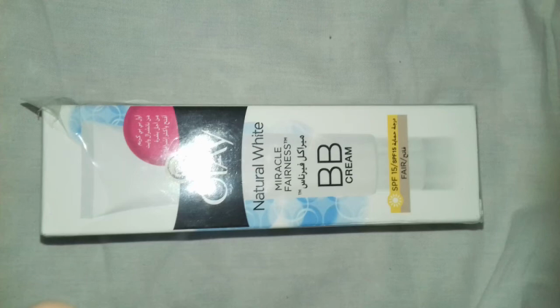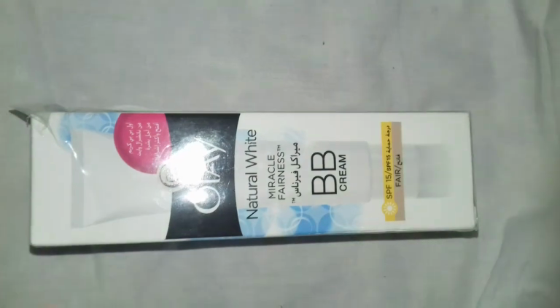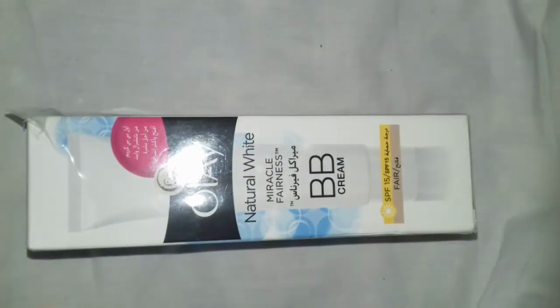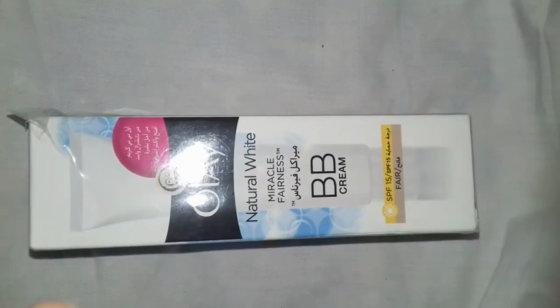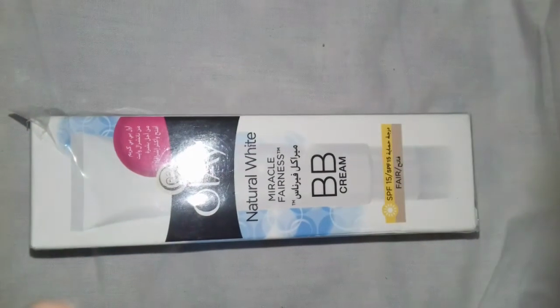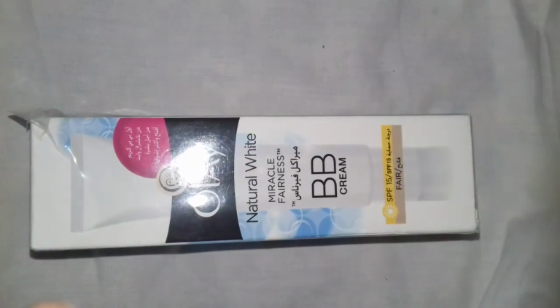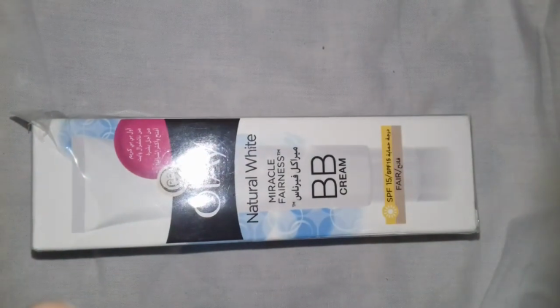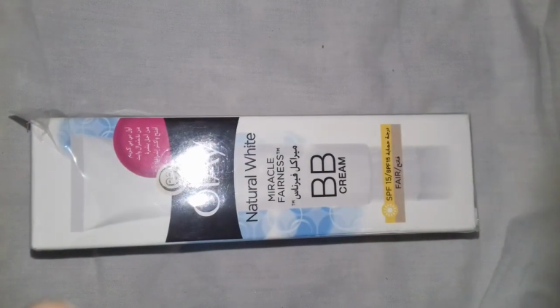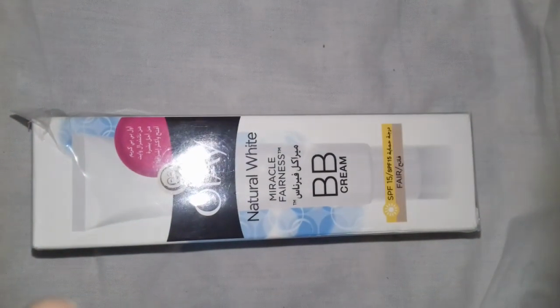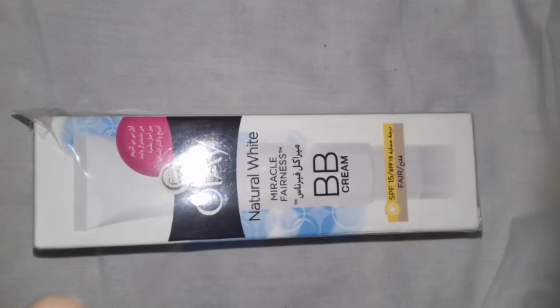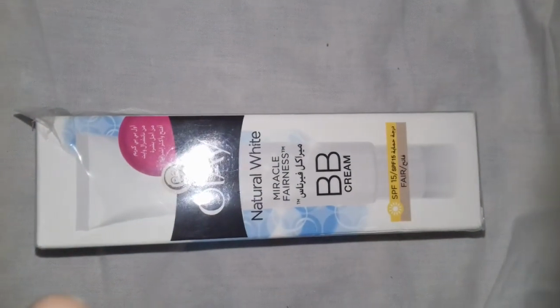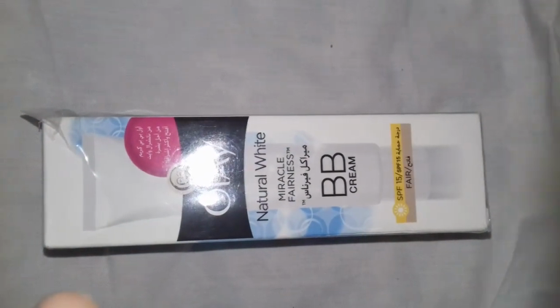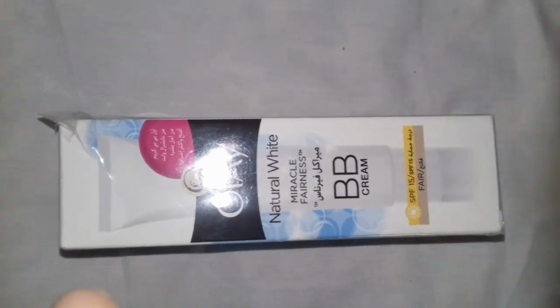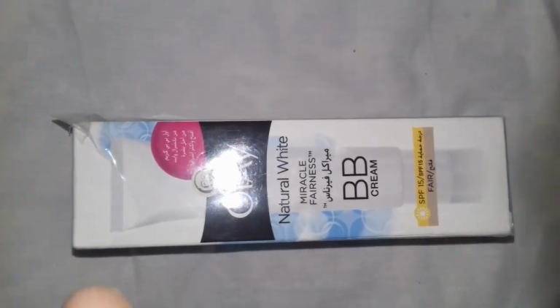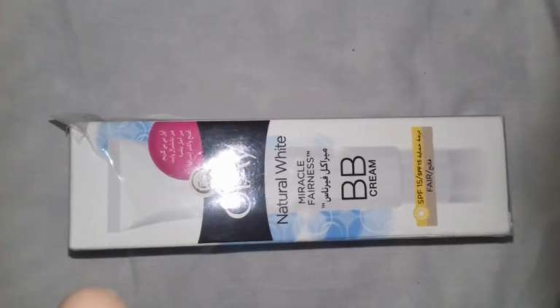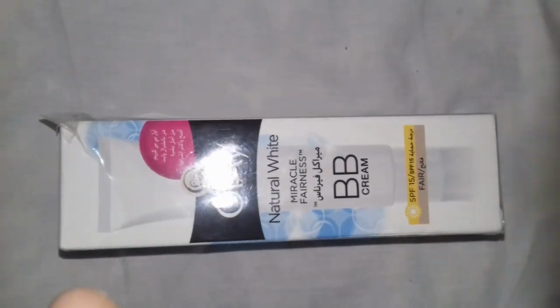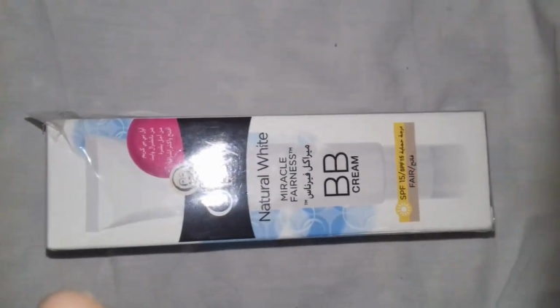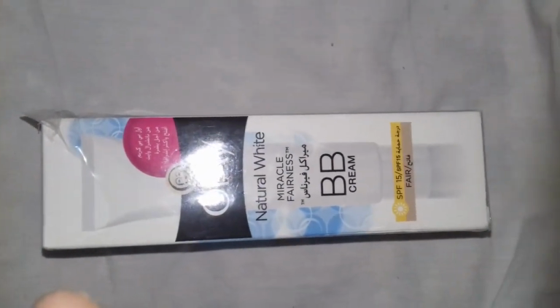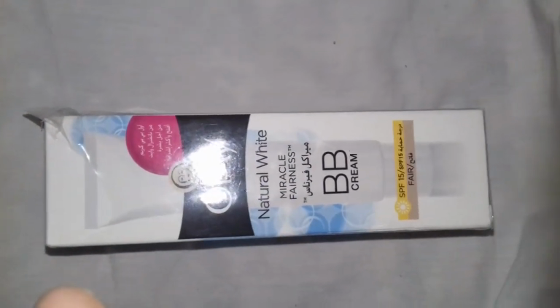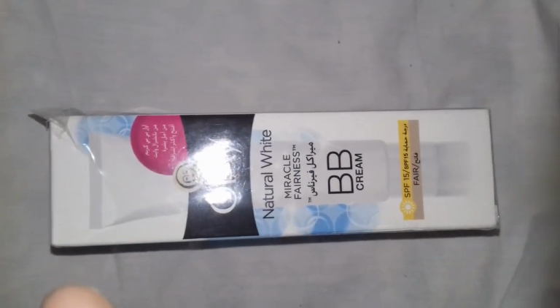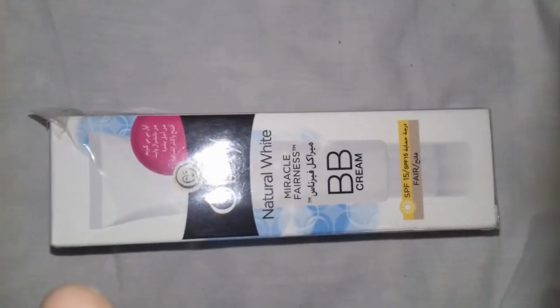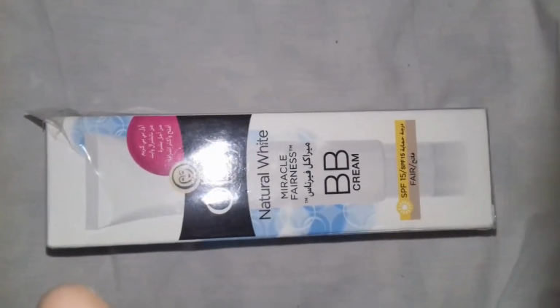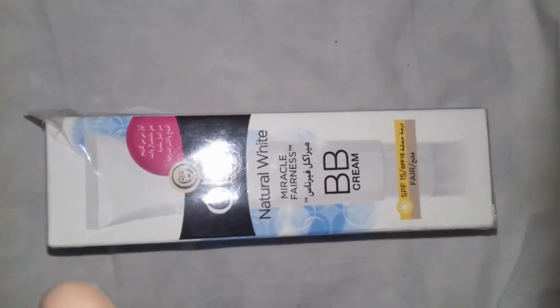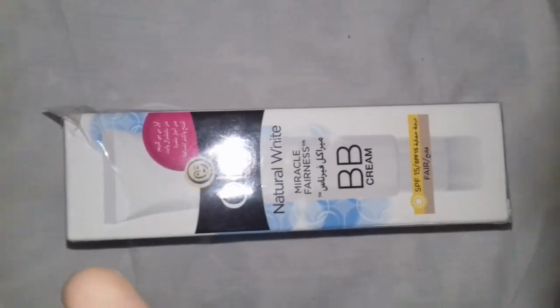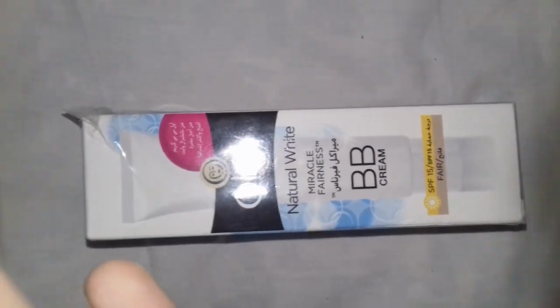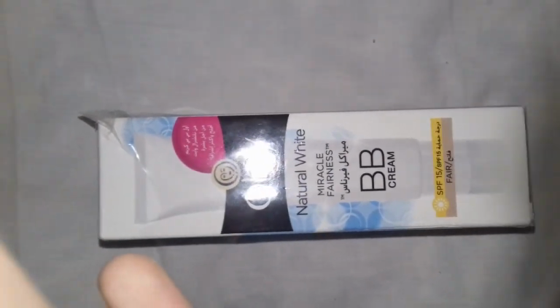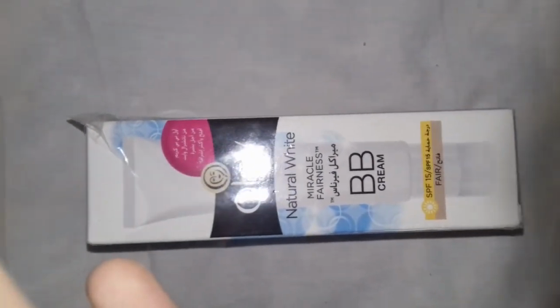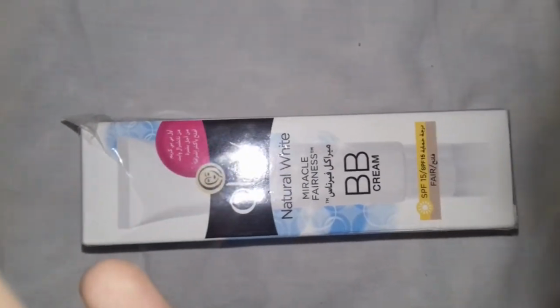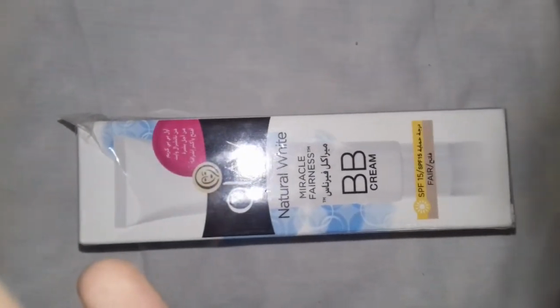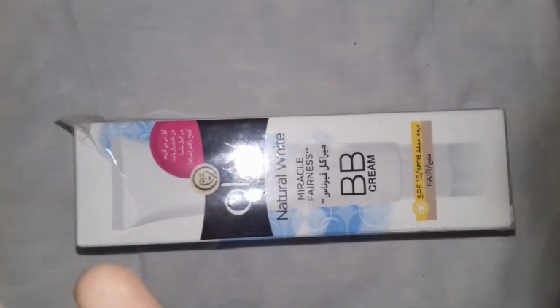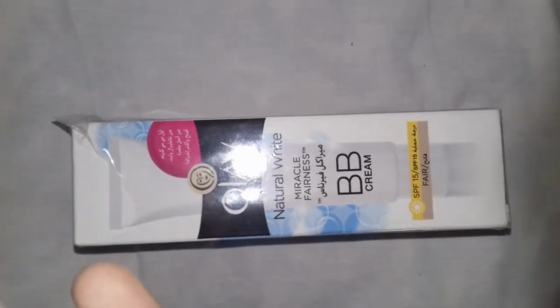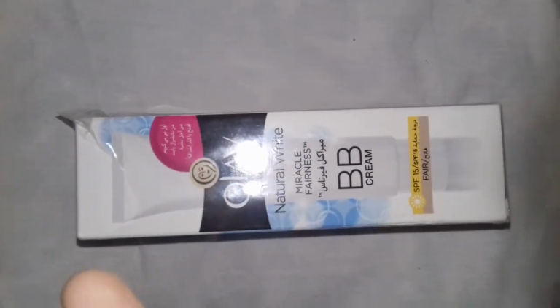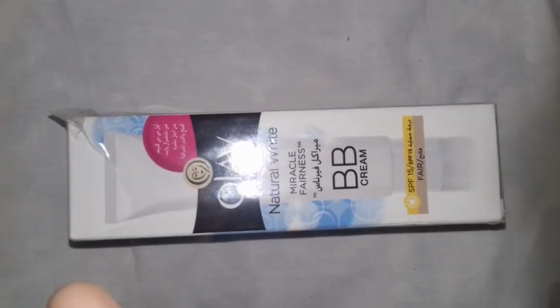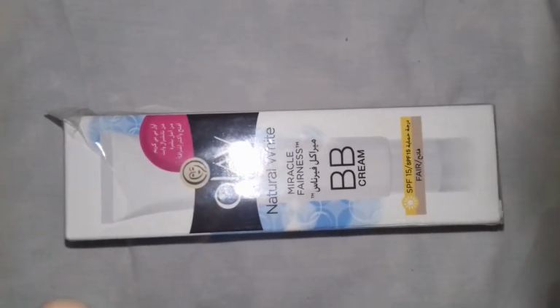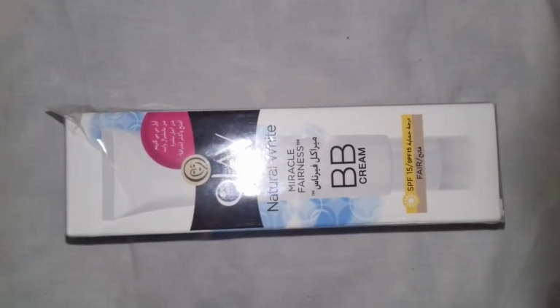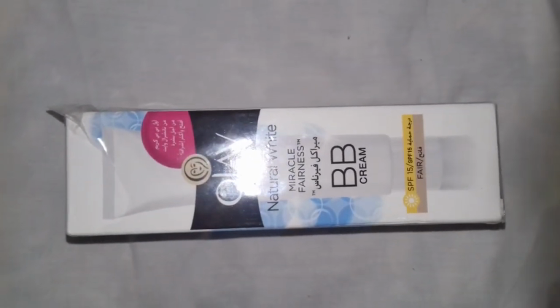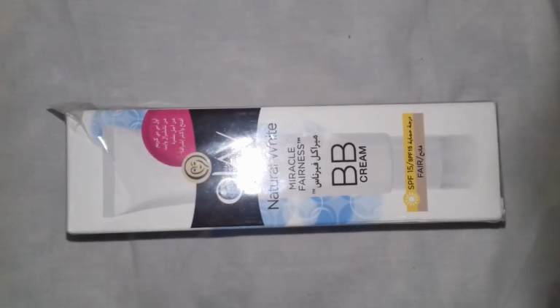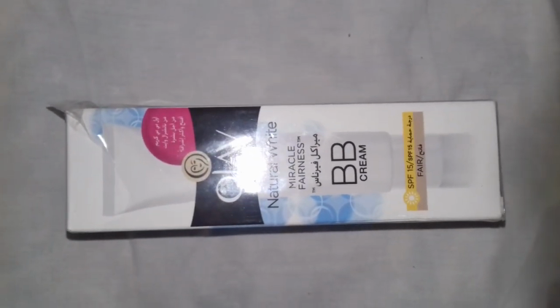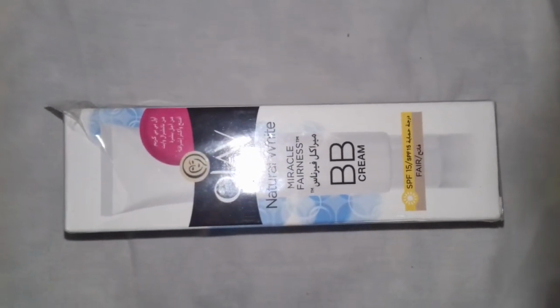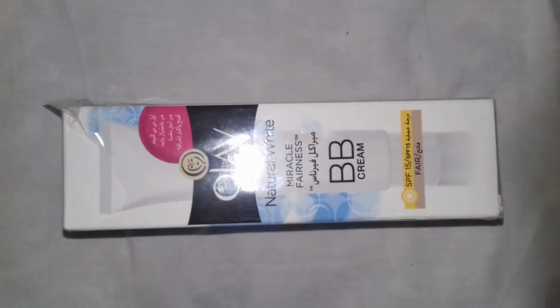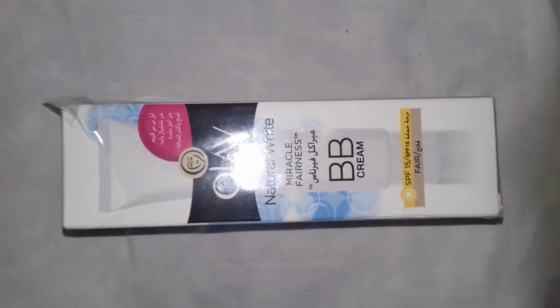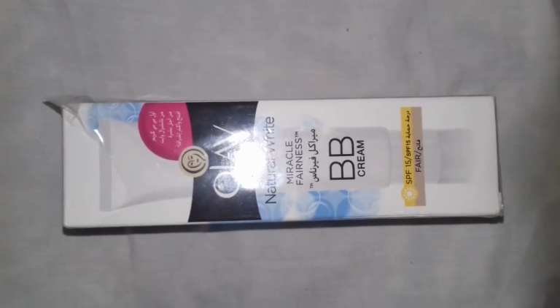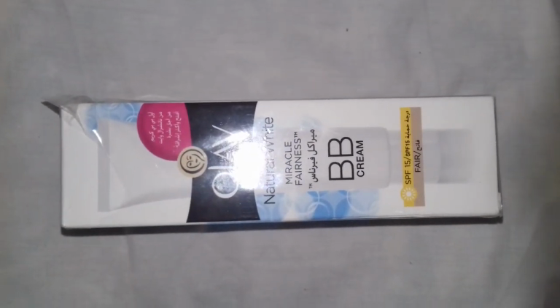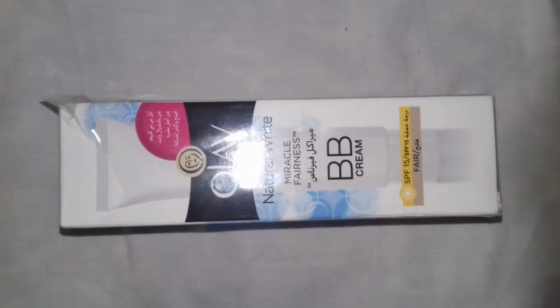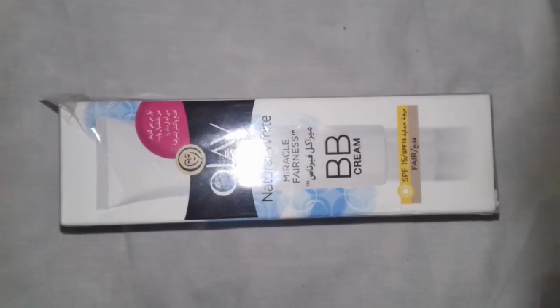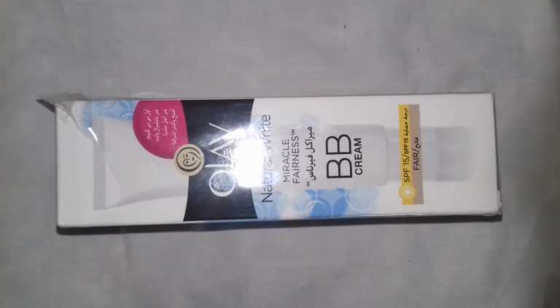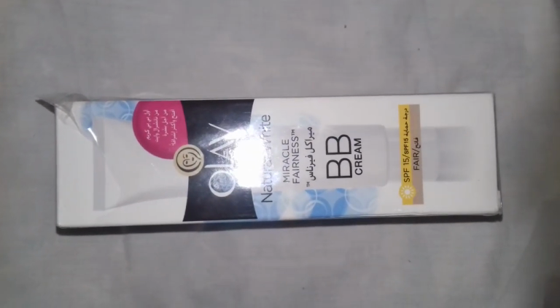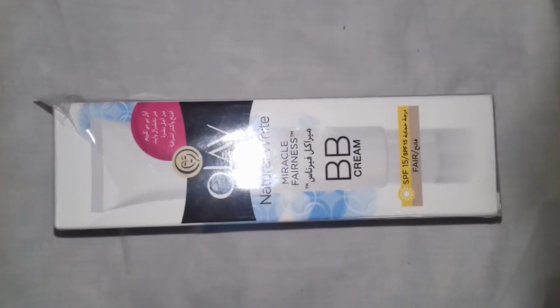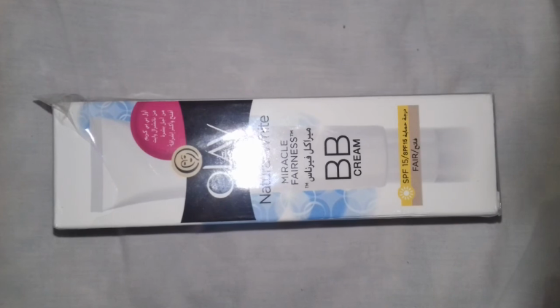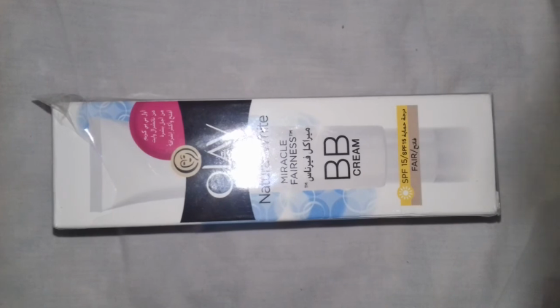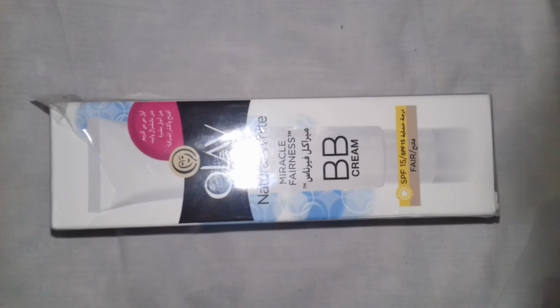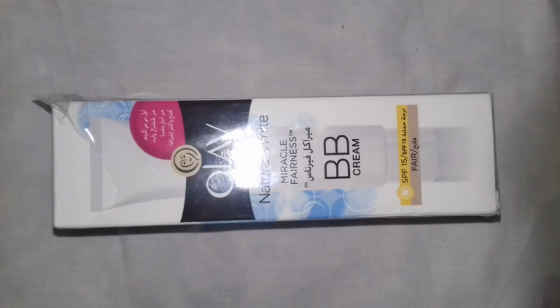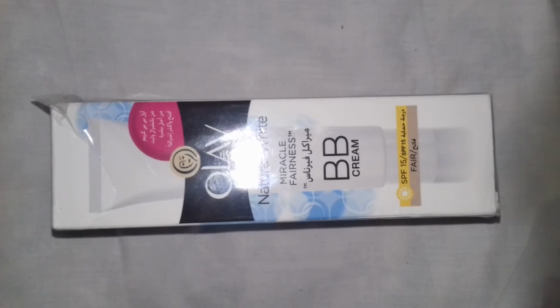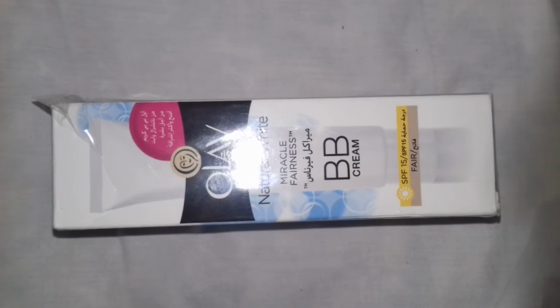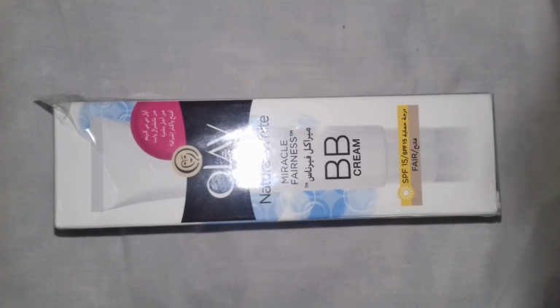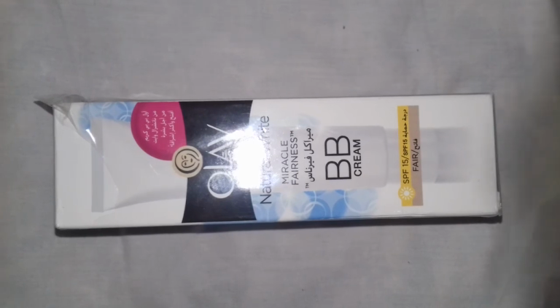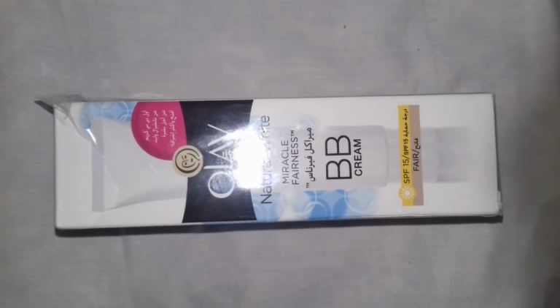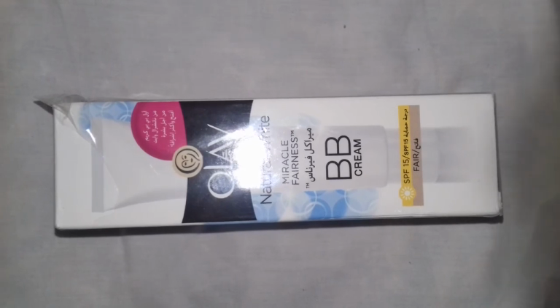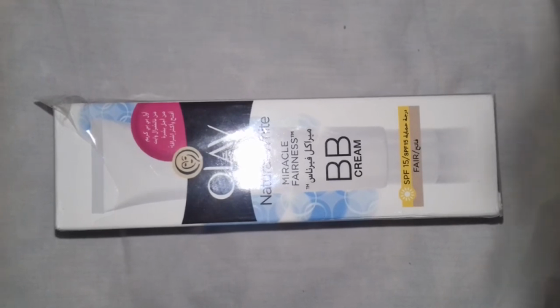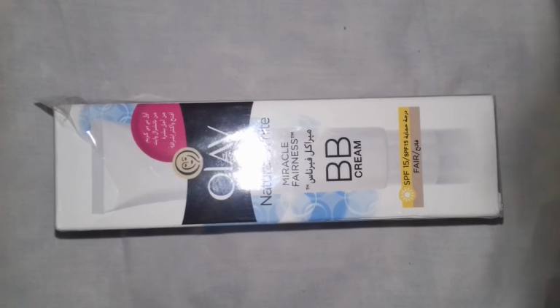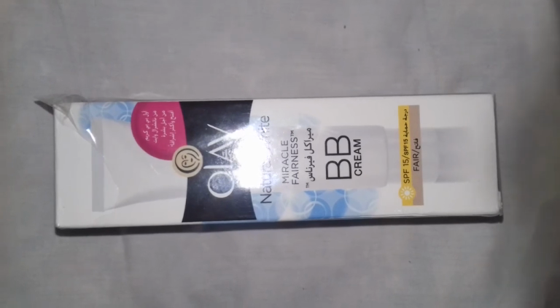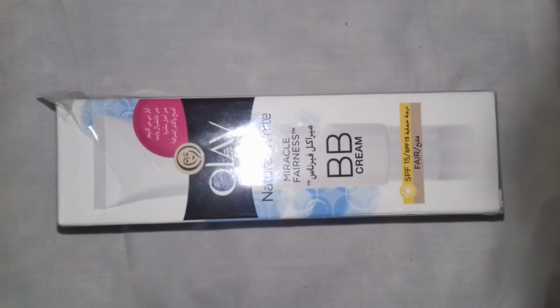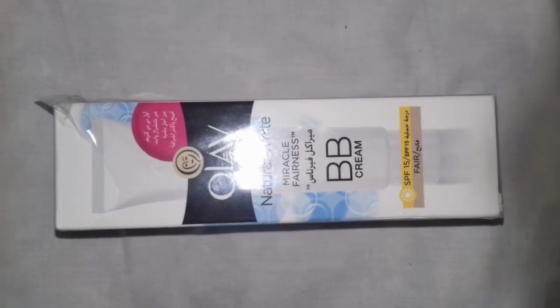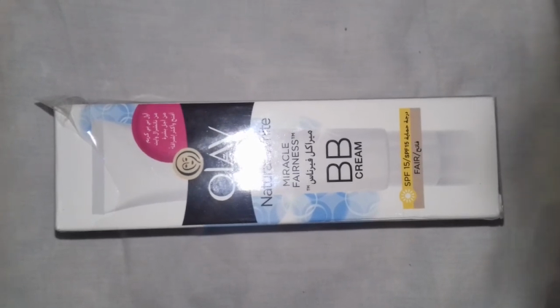How are you? Today I'm doing a video on Olay's Natural White Miracle Fairness BB Cream with SPF 15.